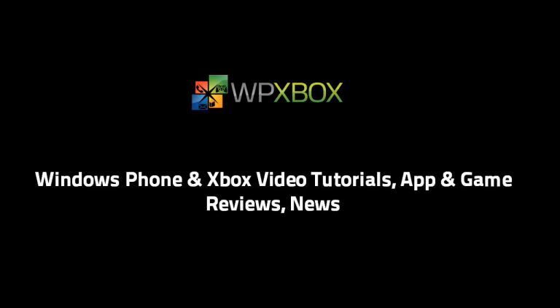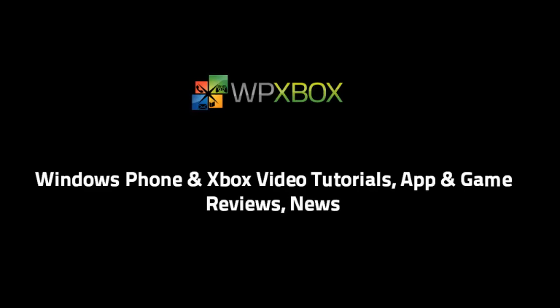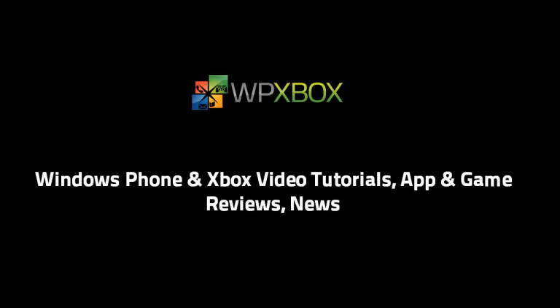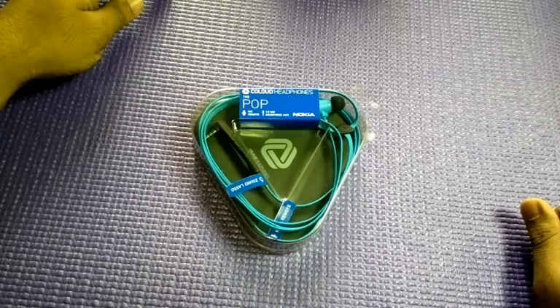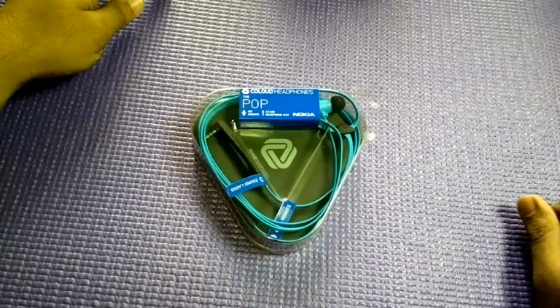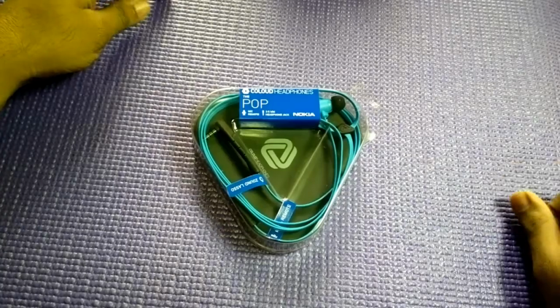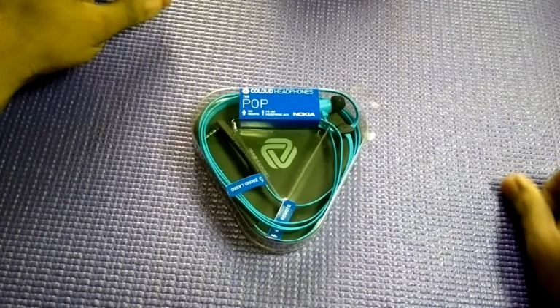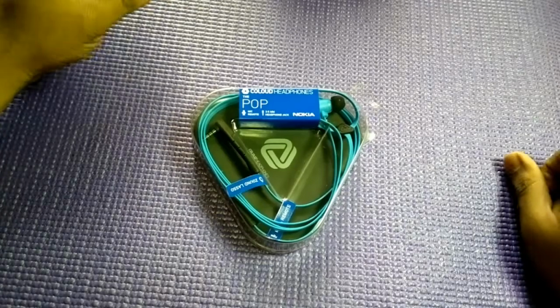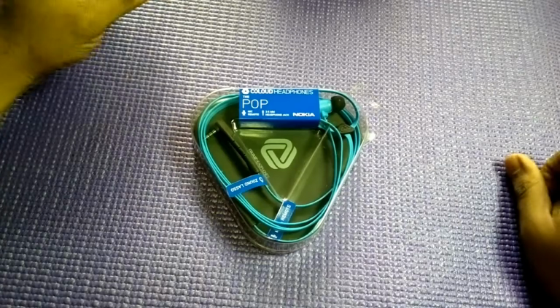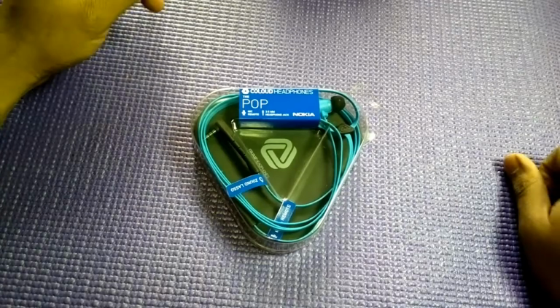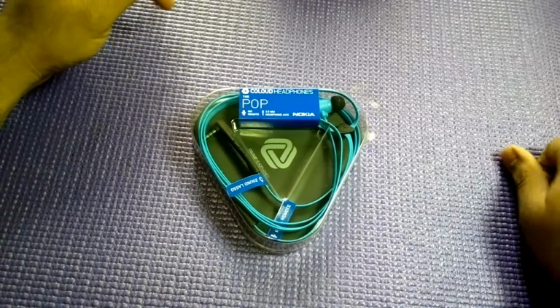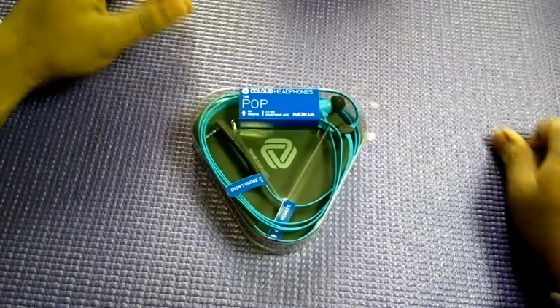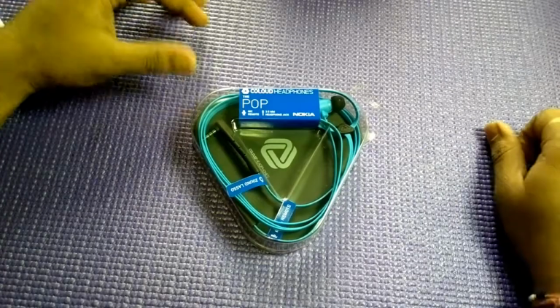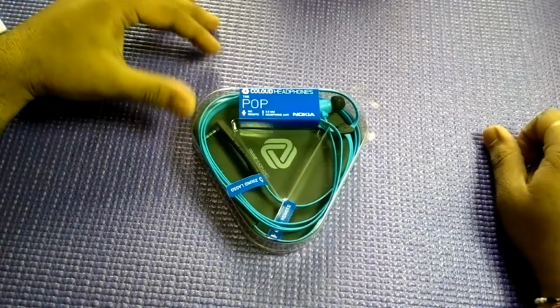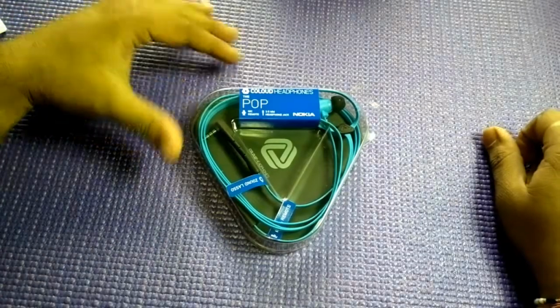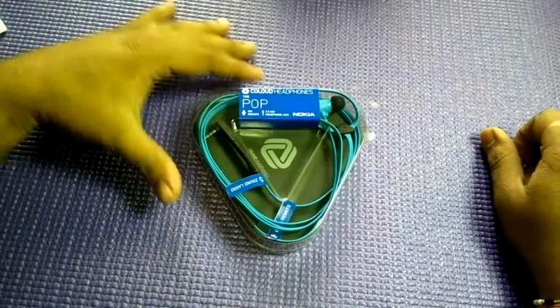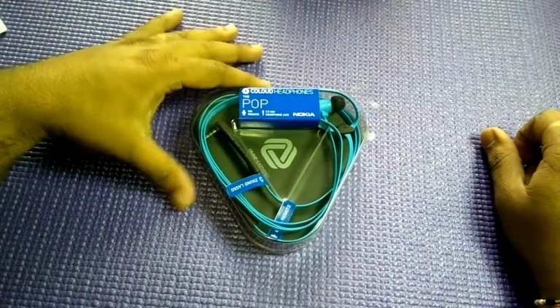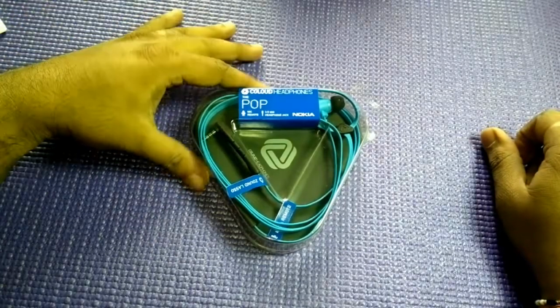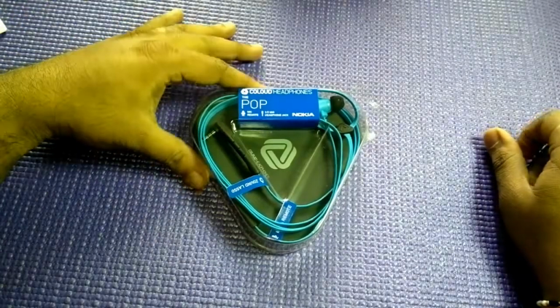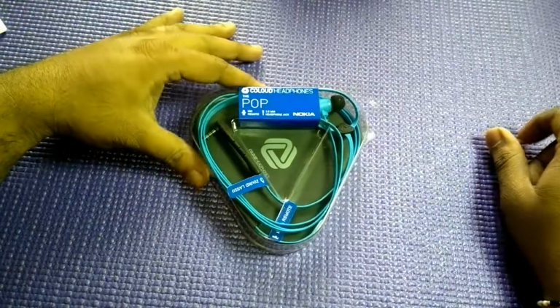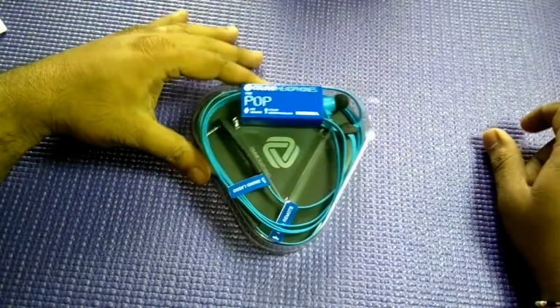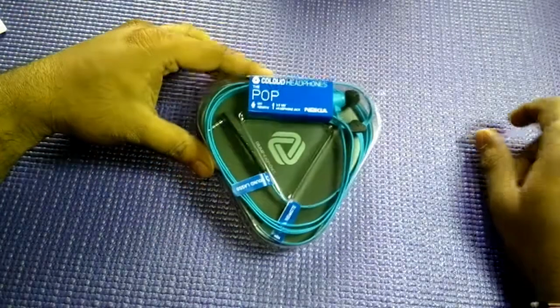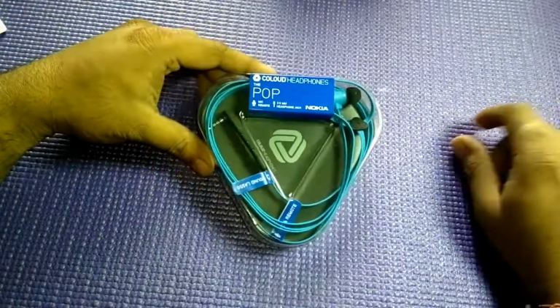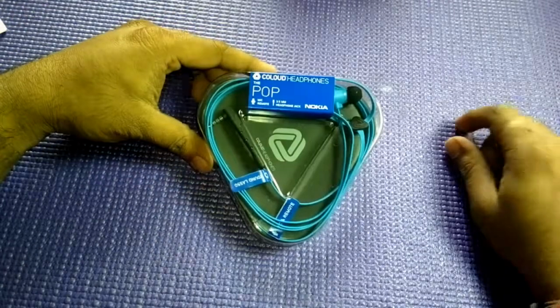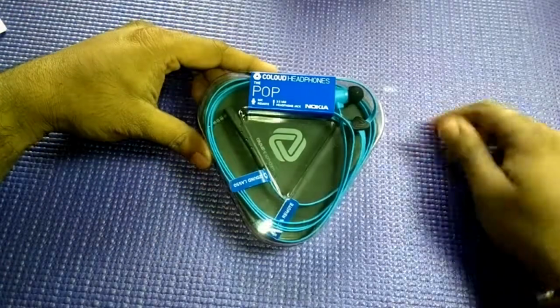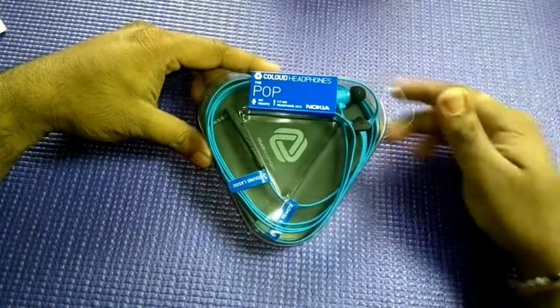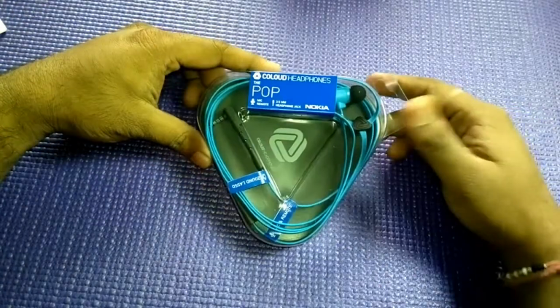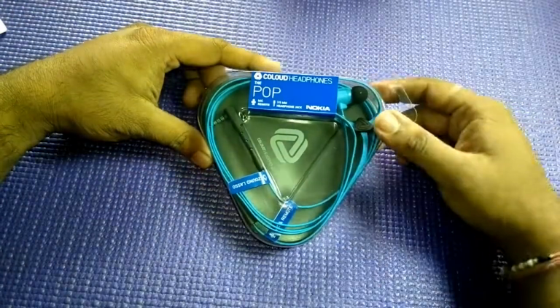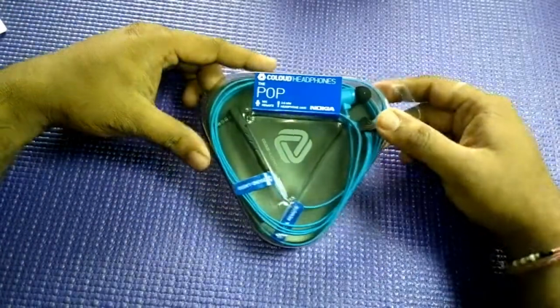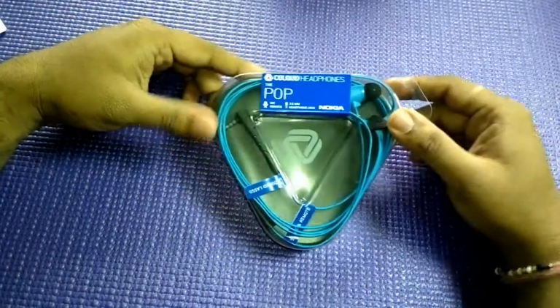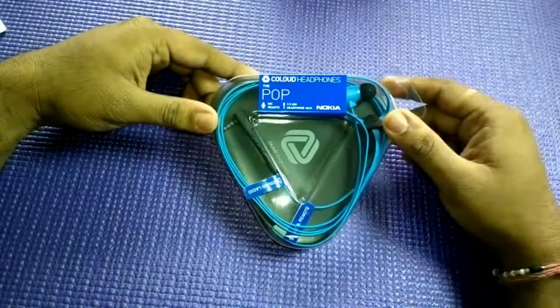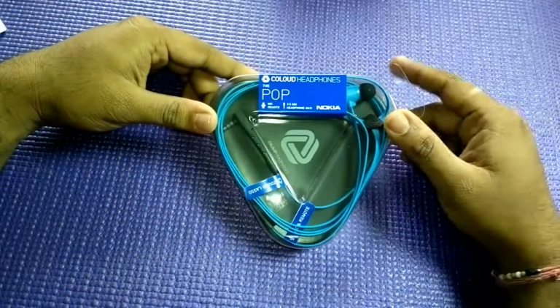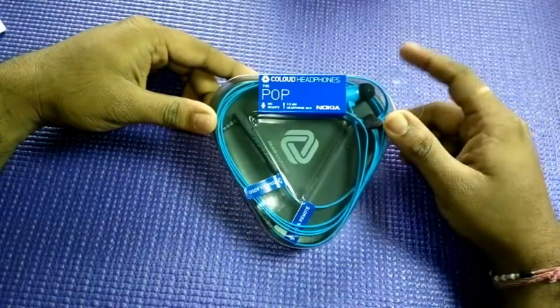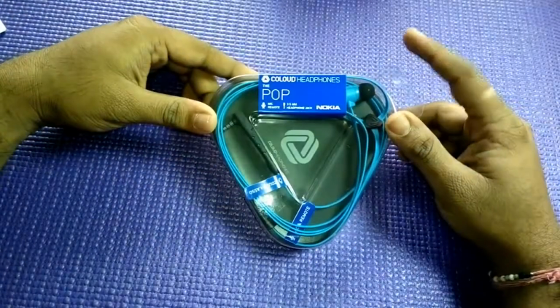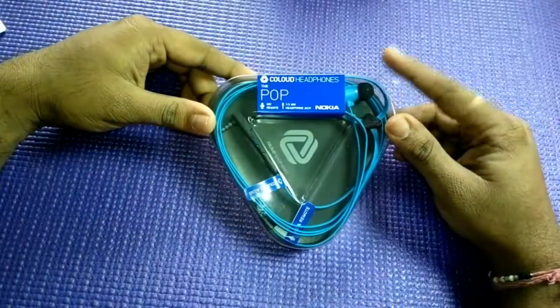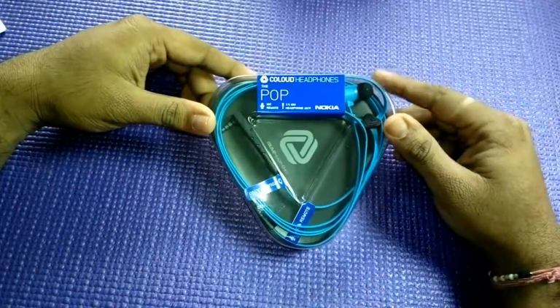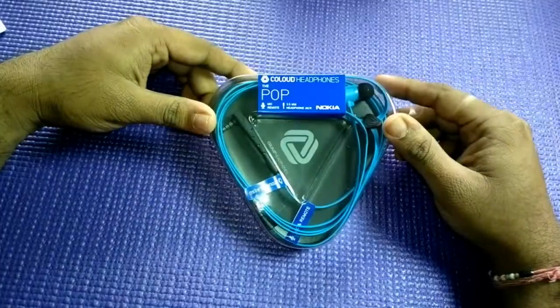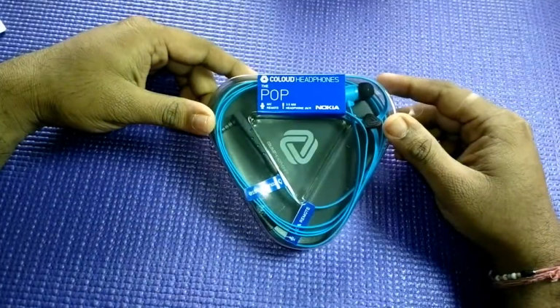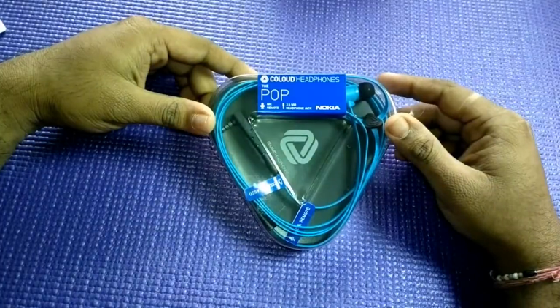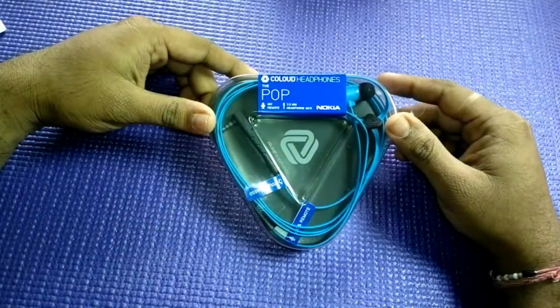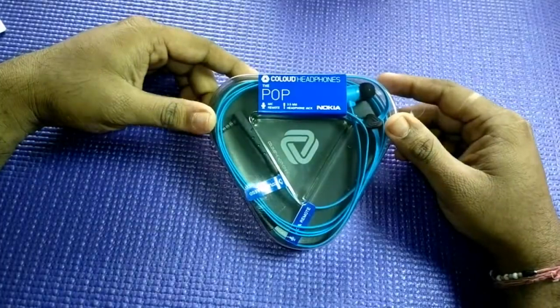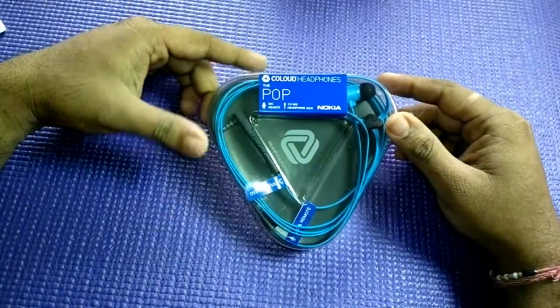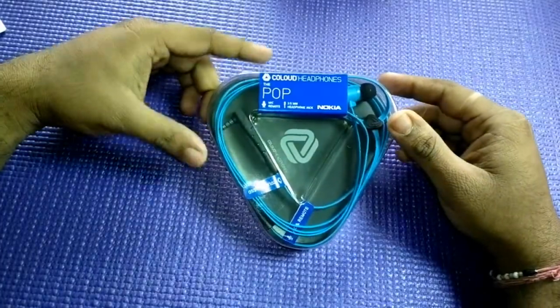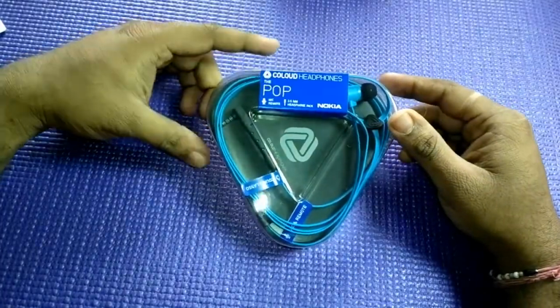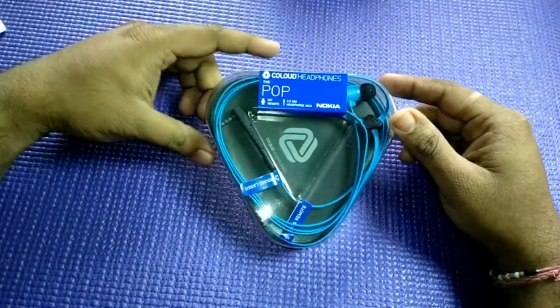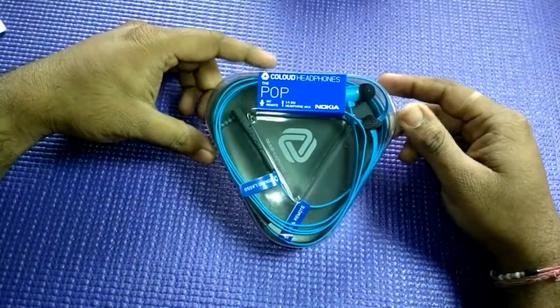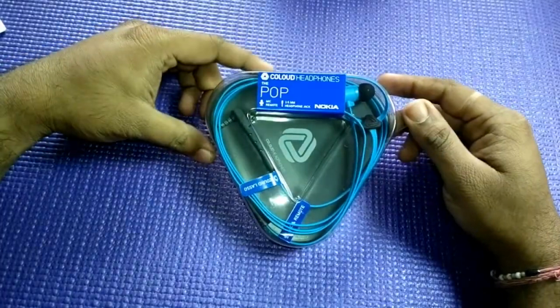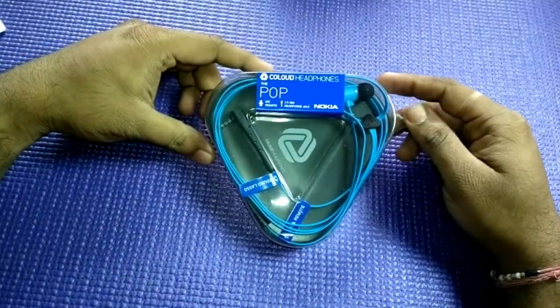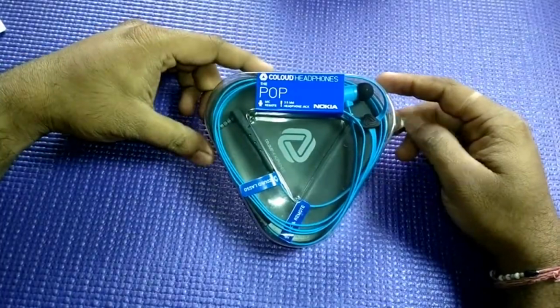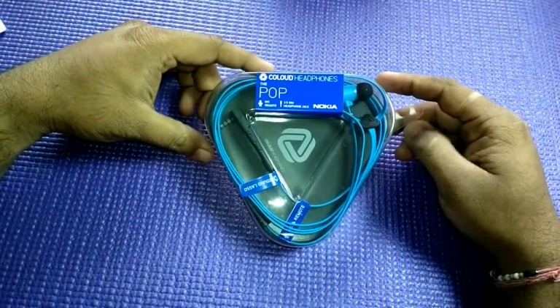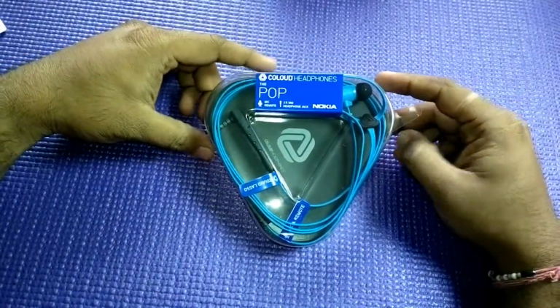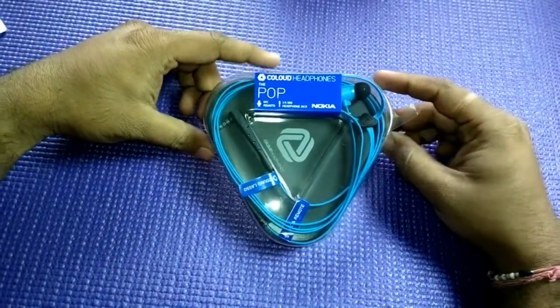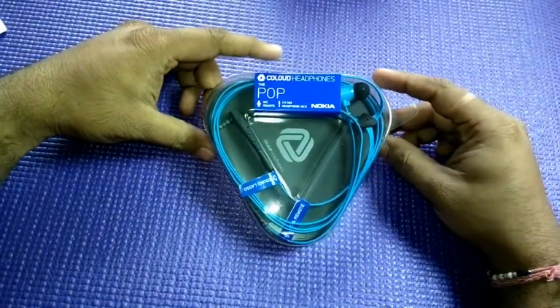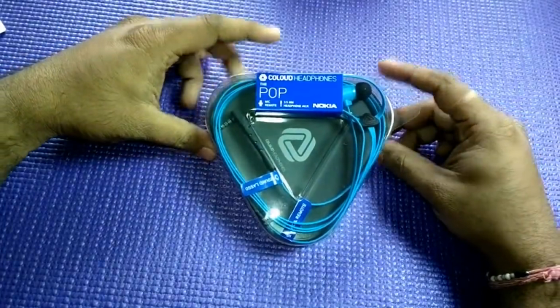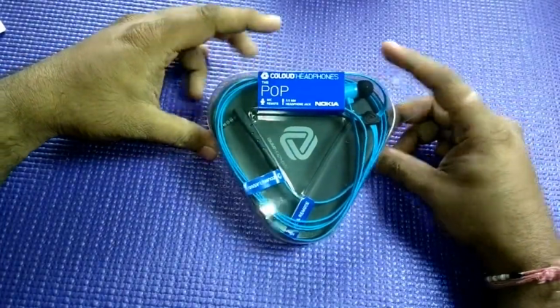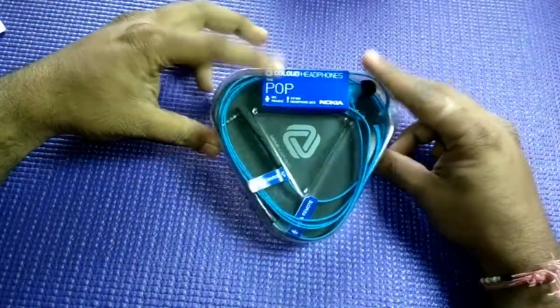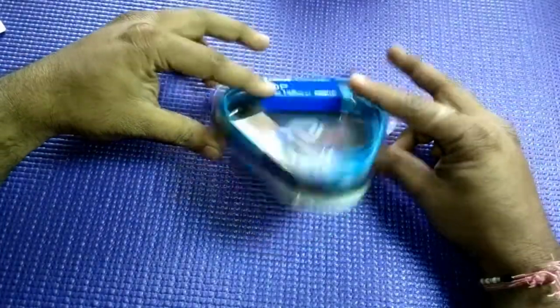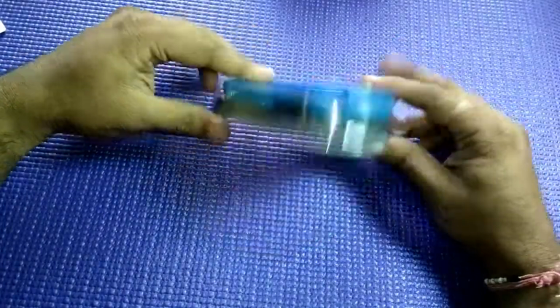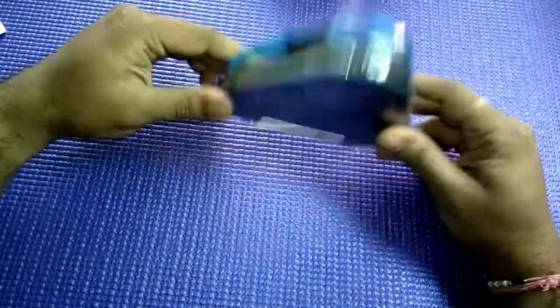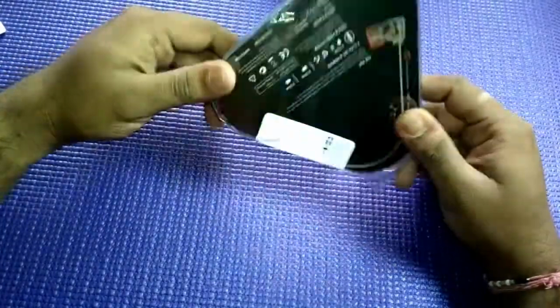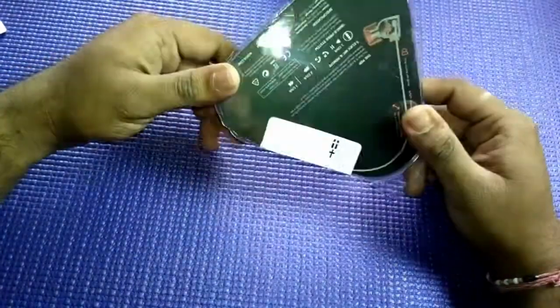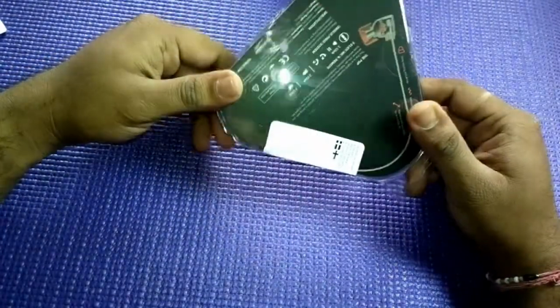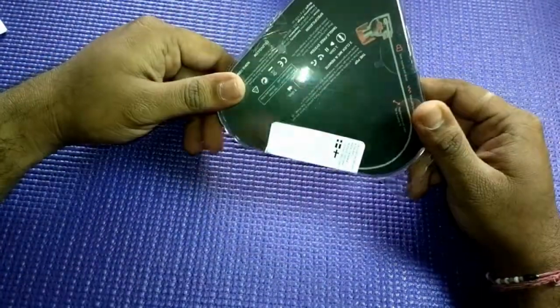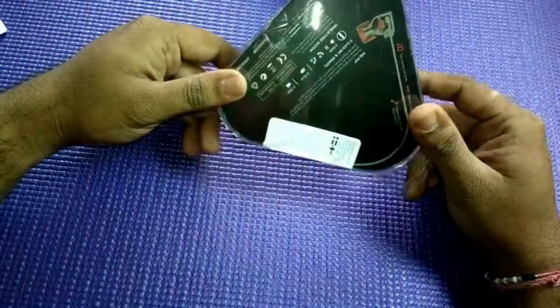Hey guys, this is Ashish from WPXBOX and this is the last one in the cloud headphones unboxing series.